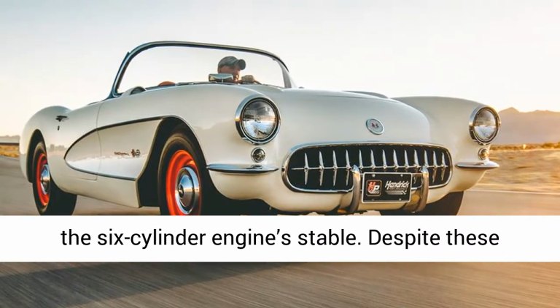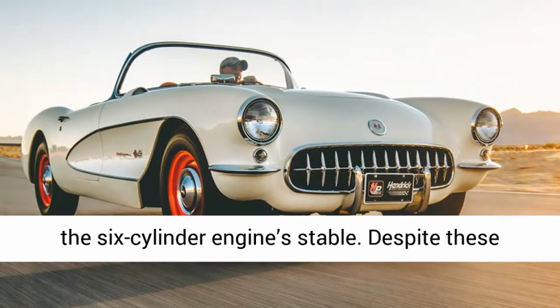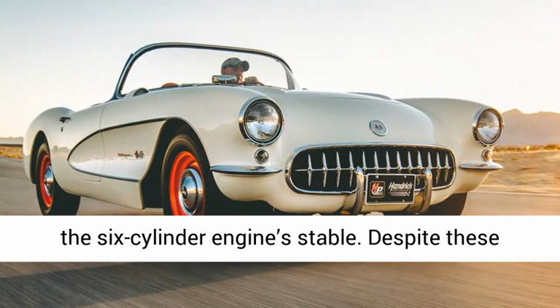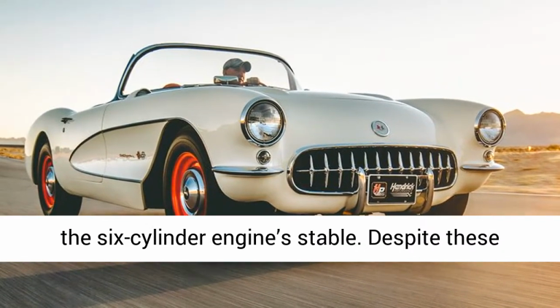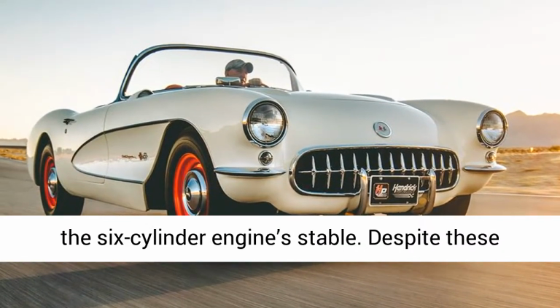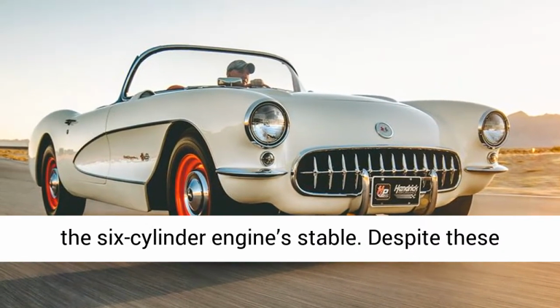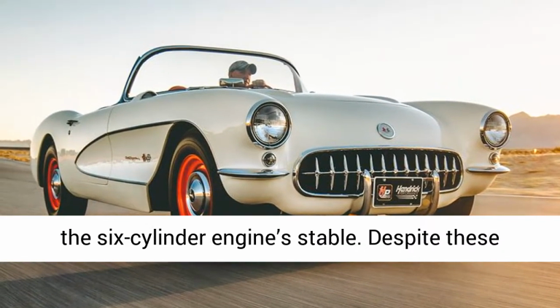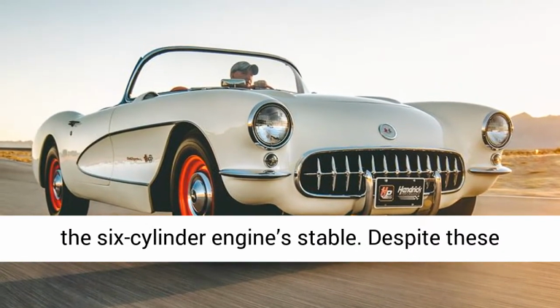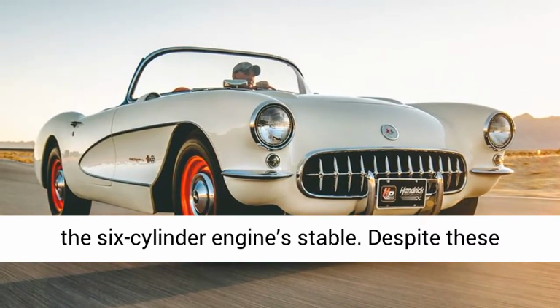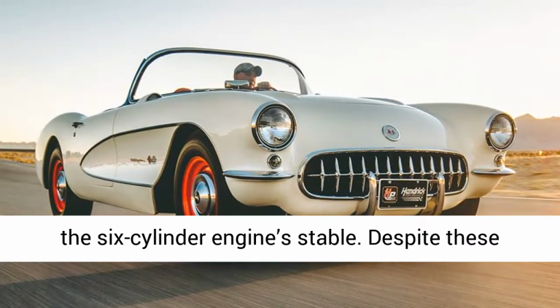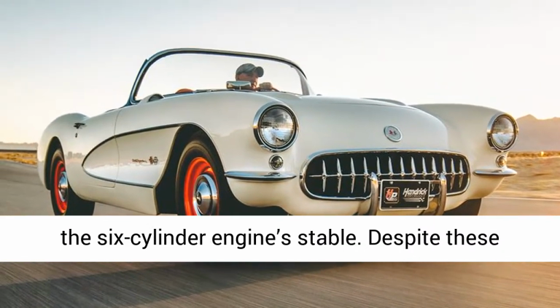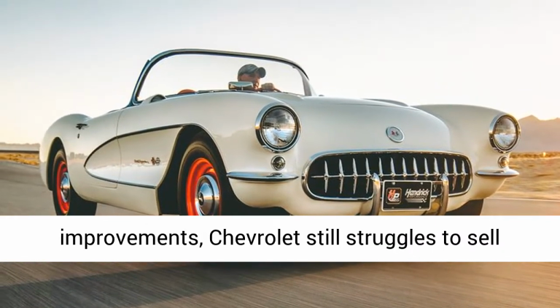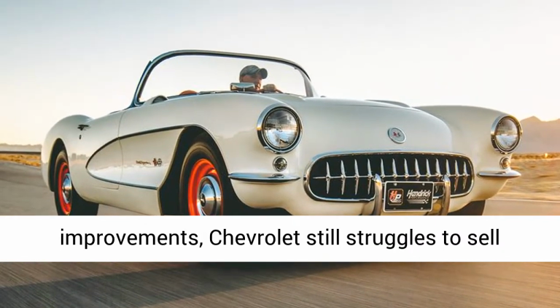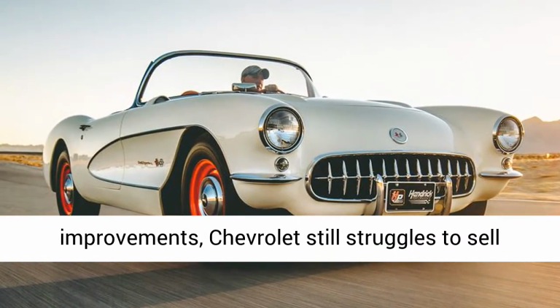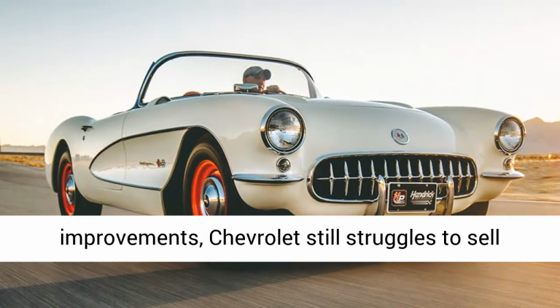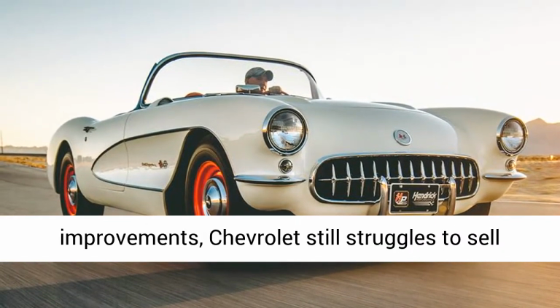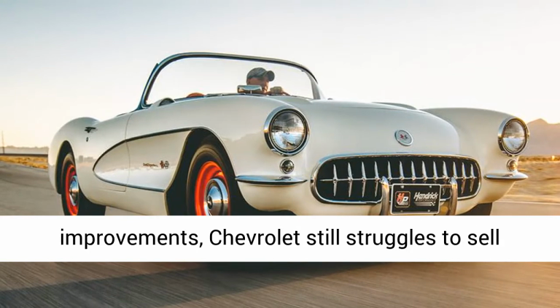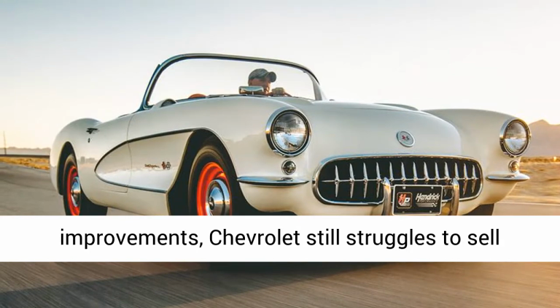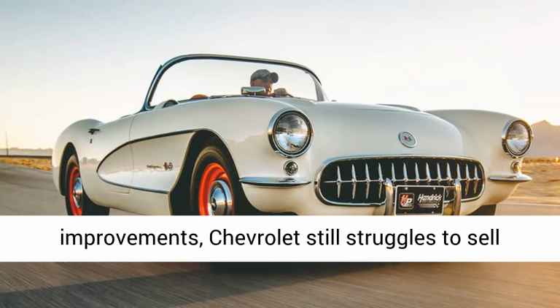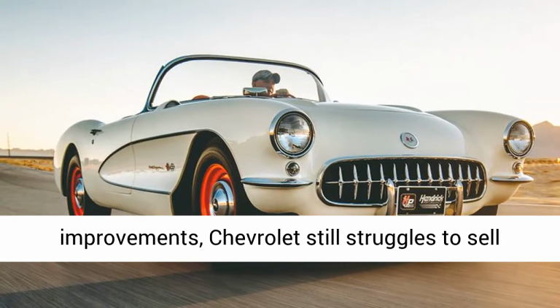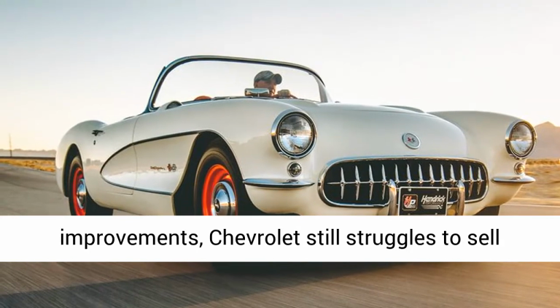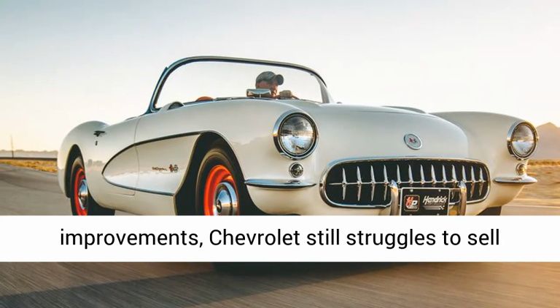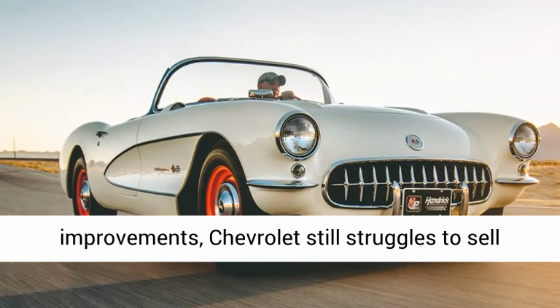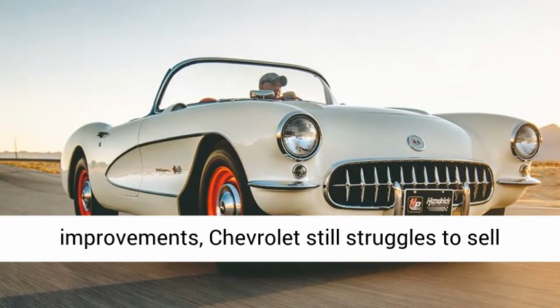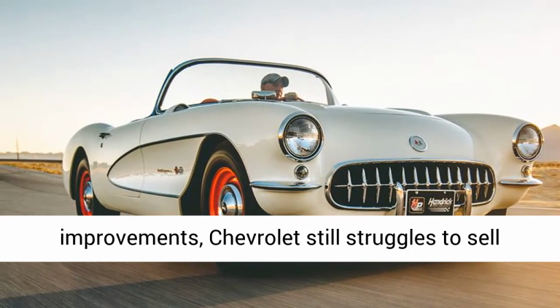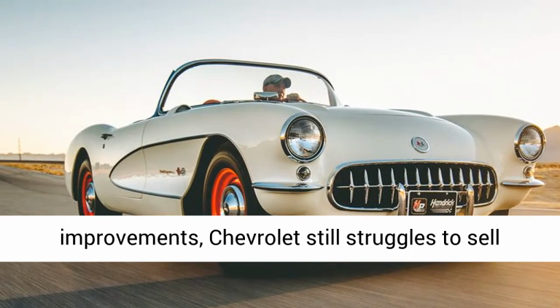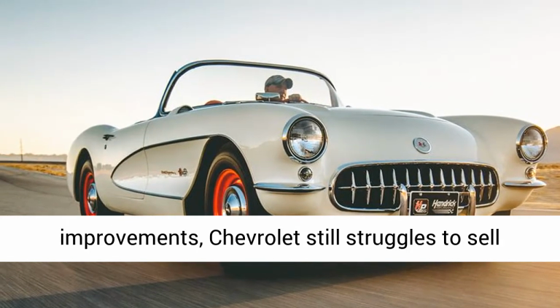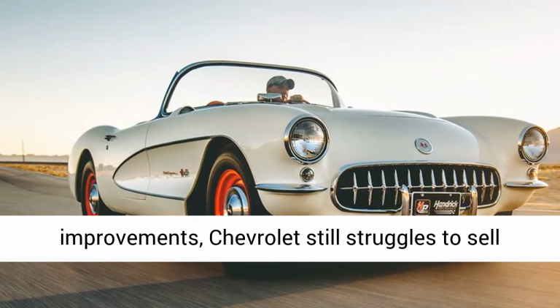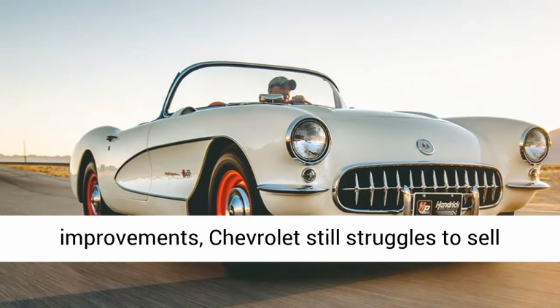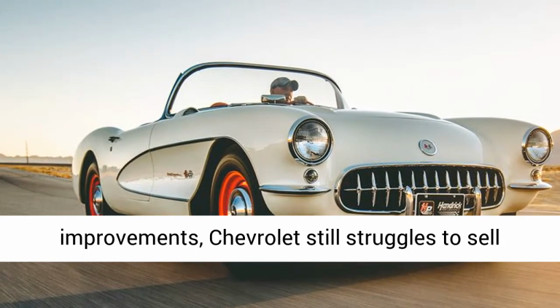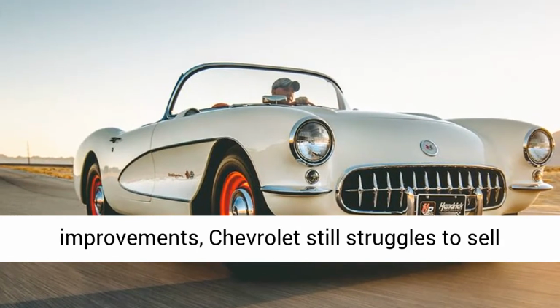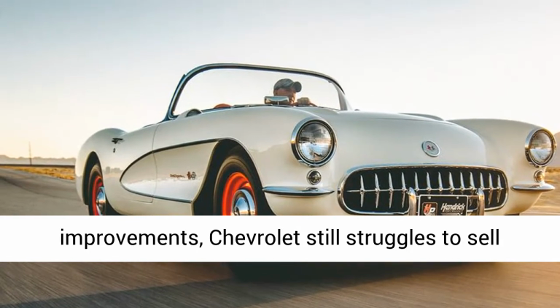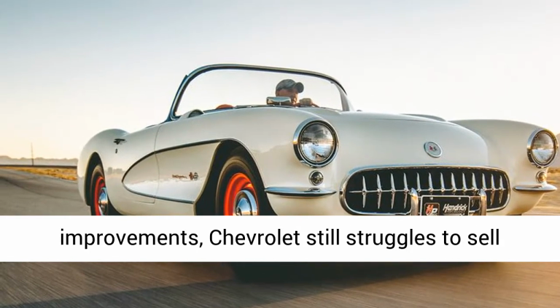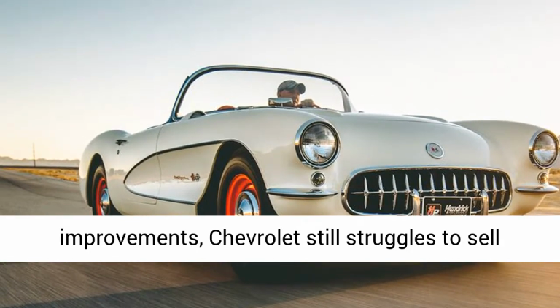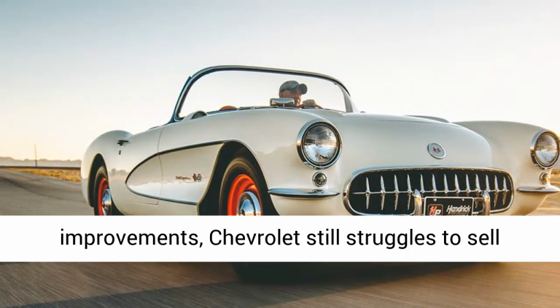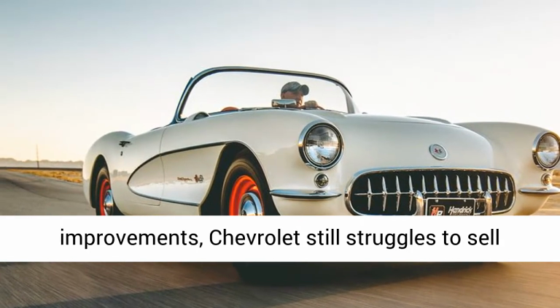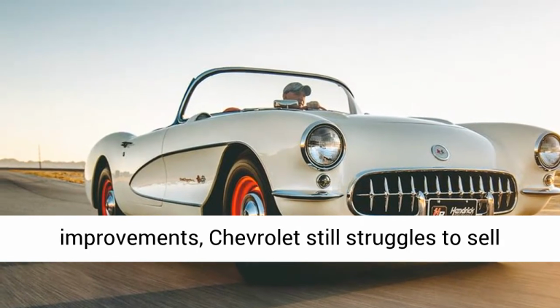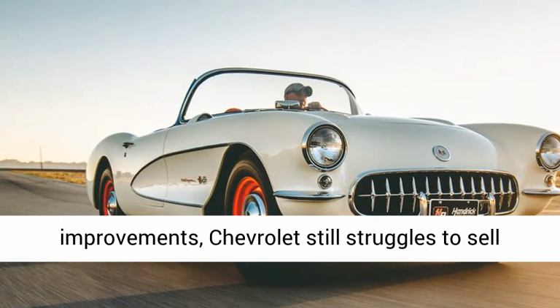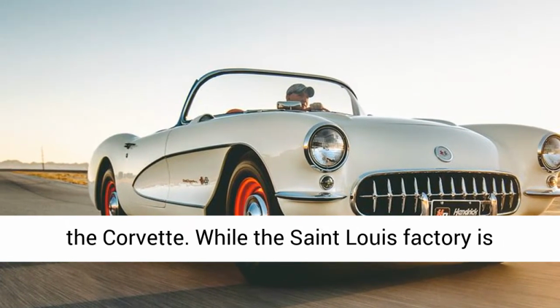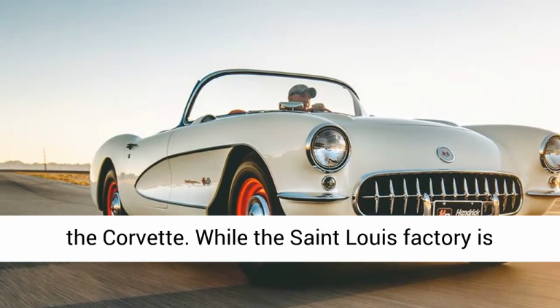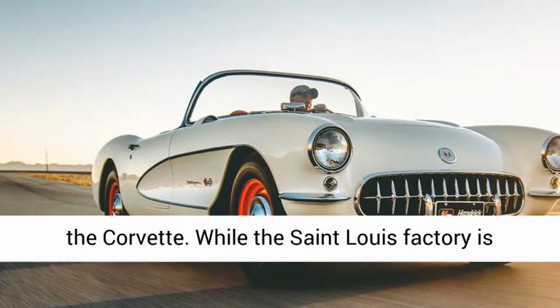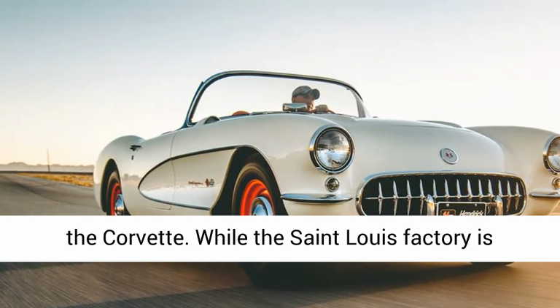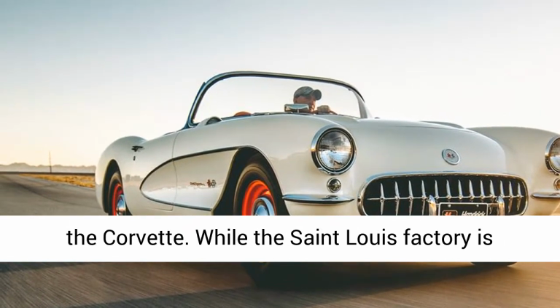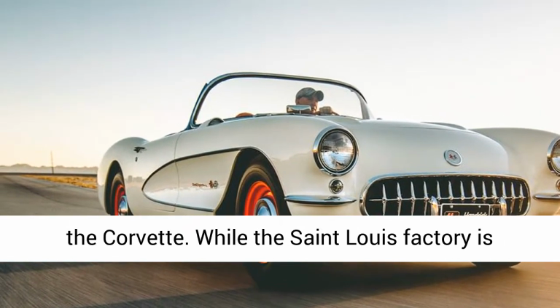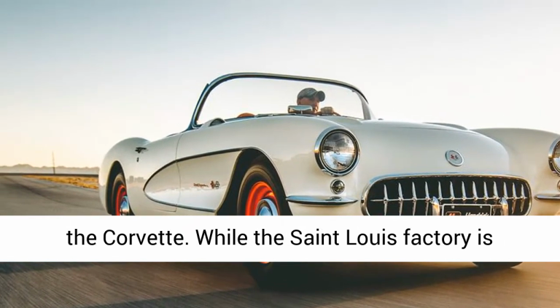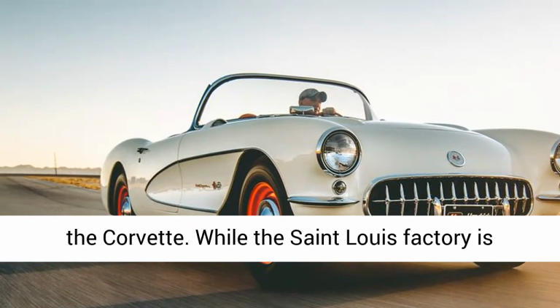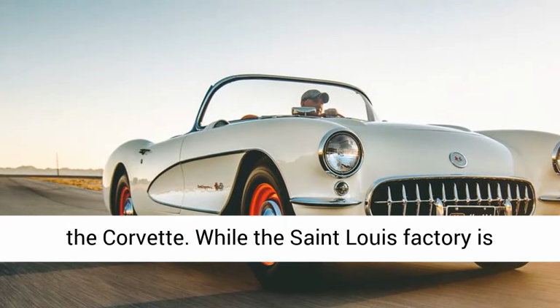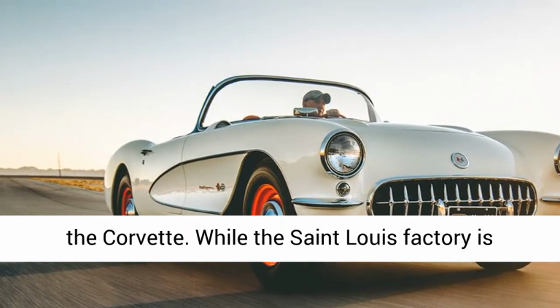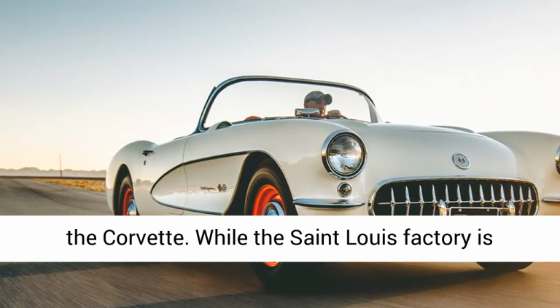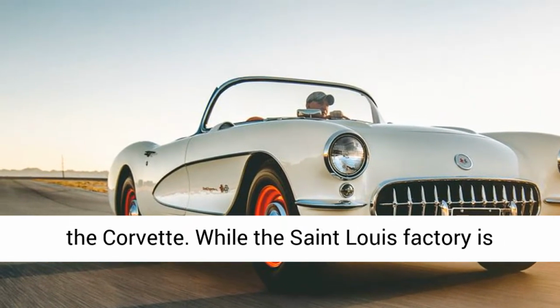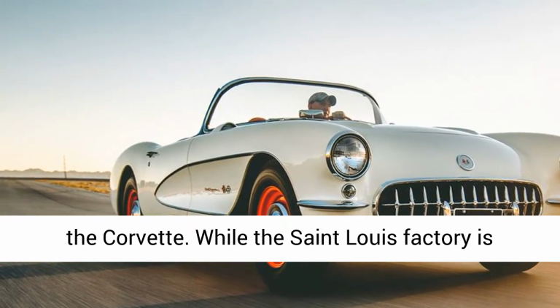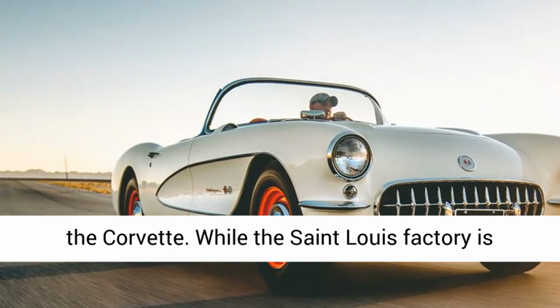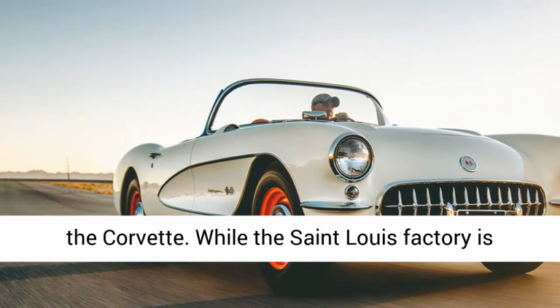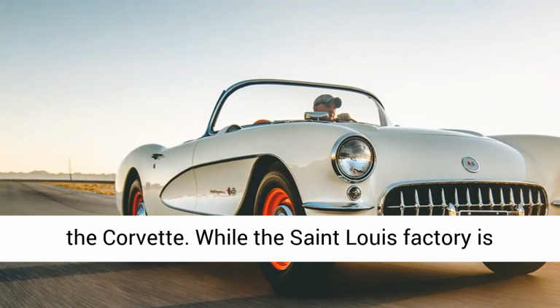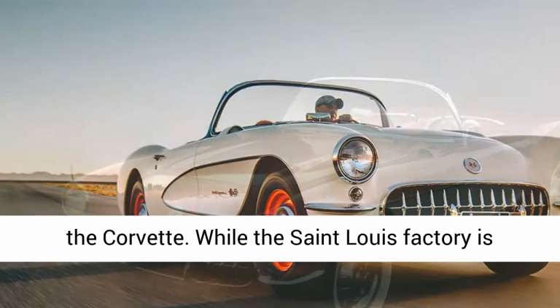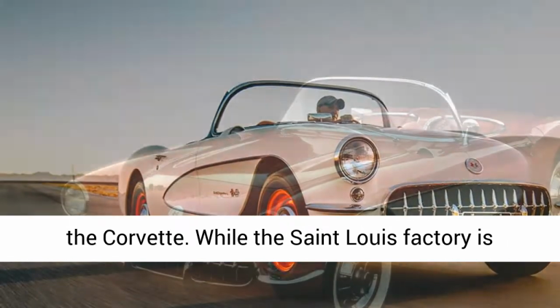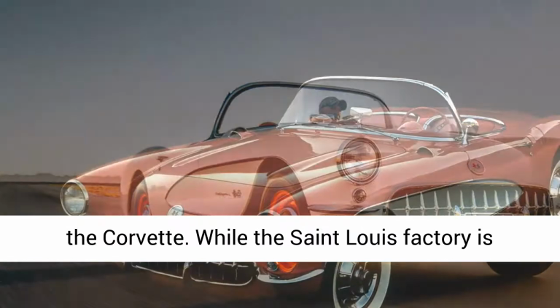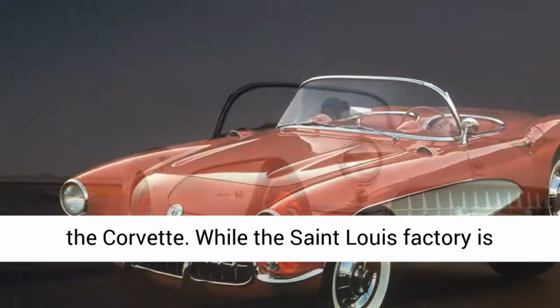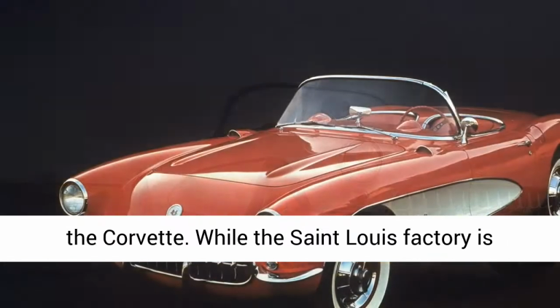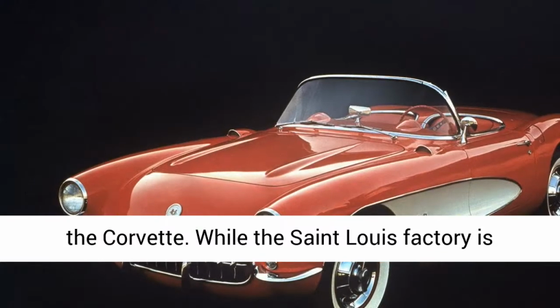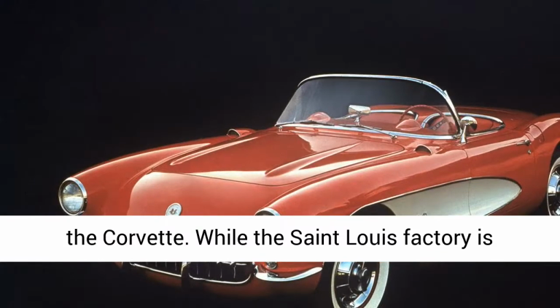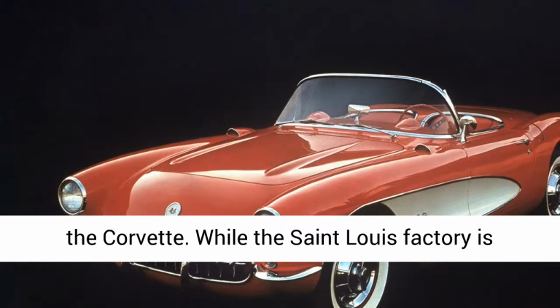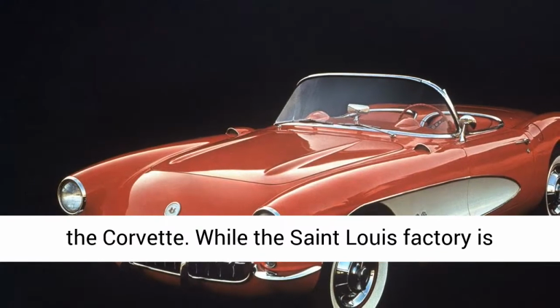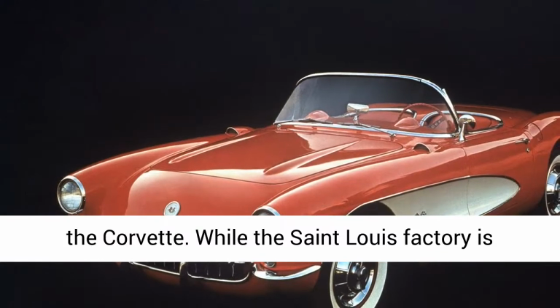While the St. Louis factory is capable of producing 10,000 Corvettes per year, it yields just 3,640 units for 1954.